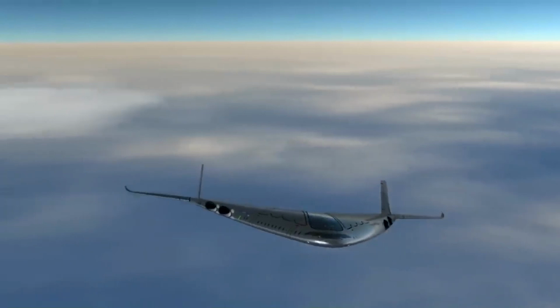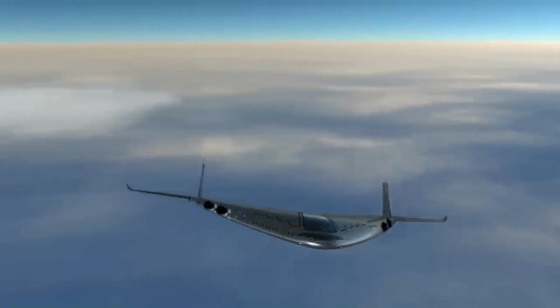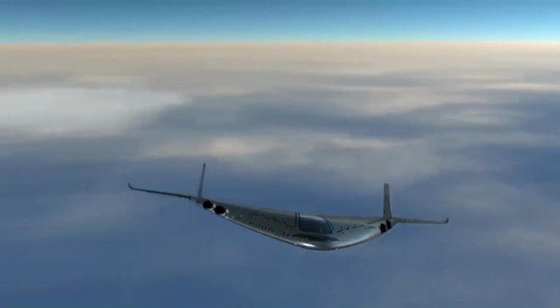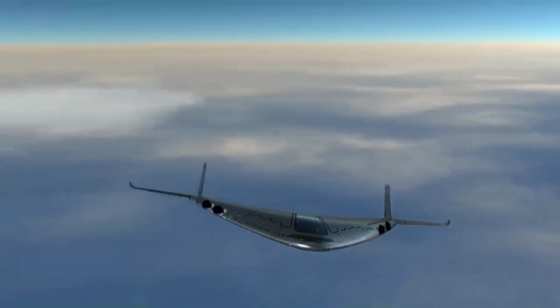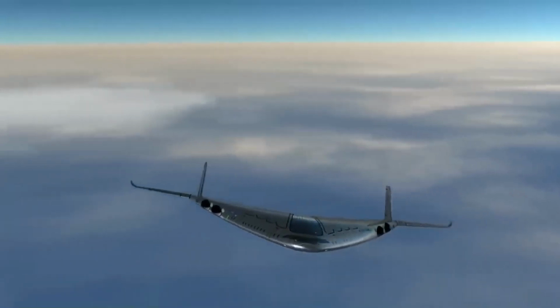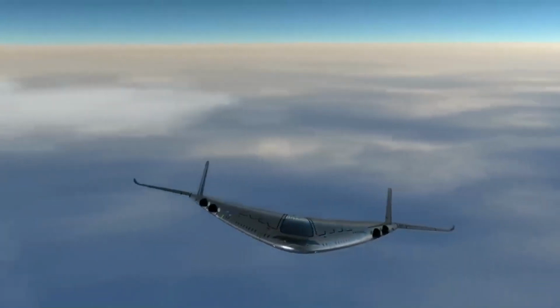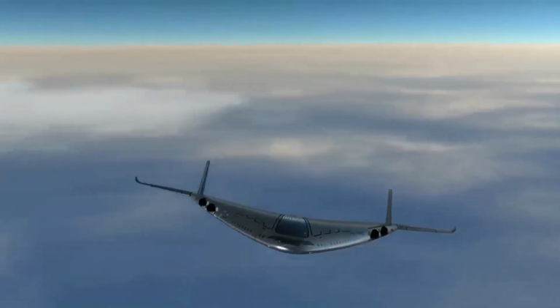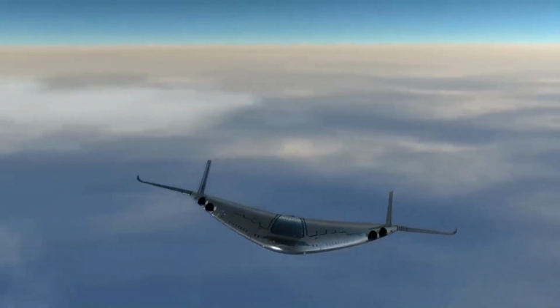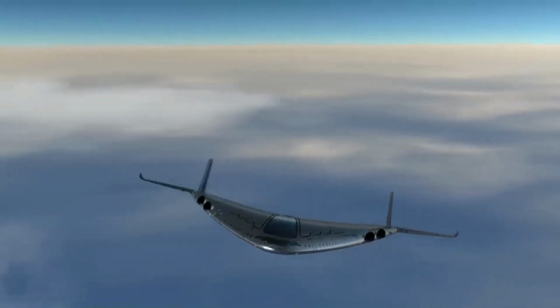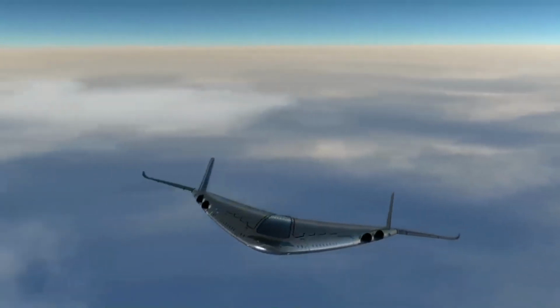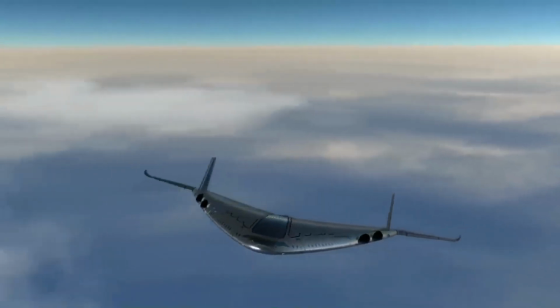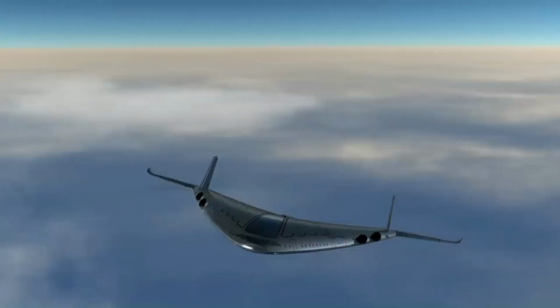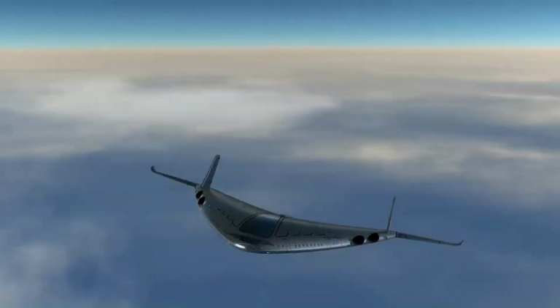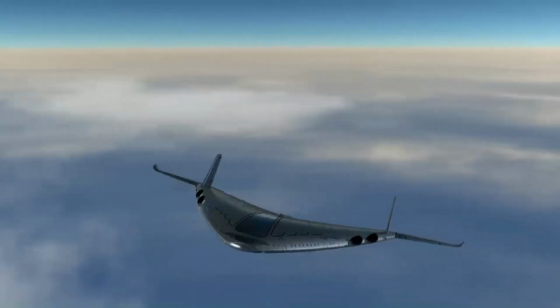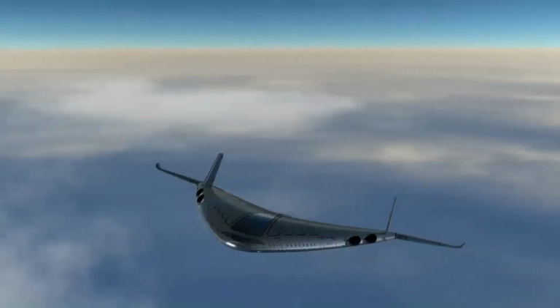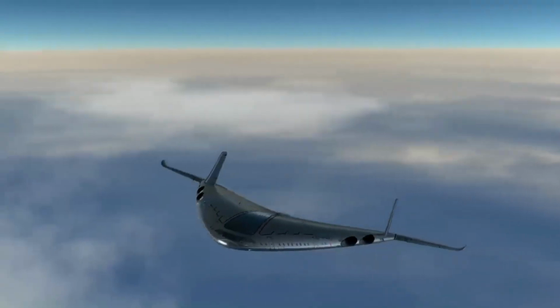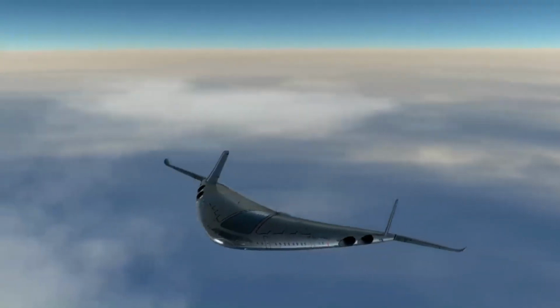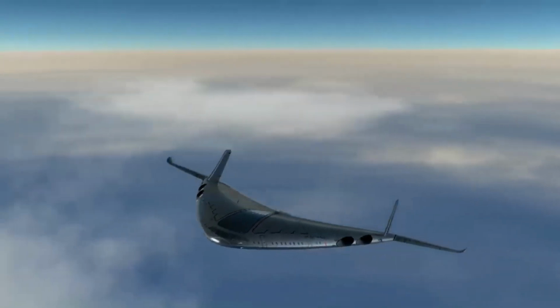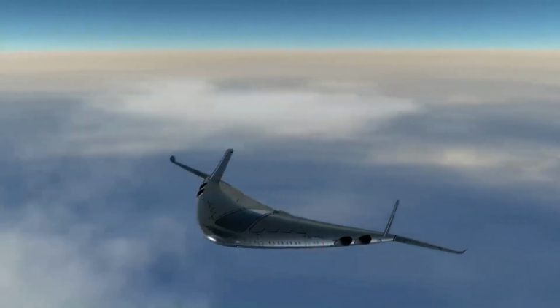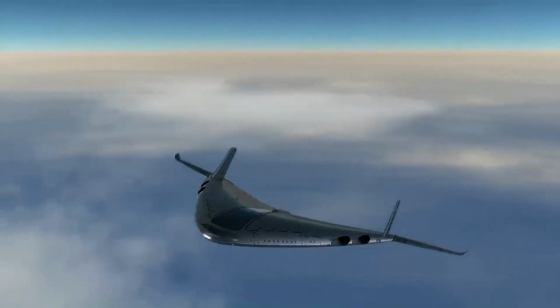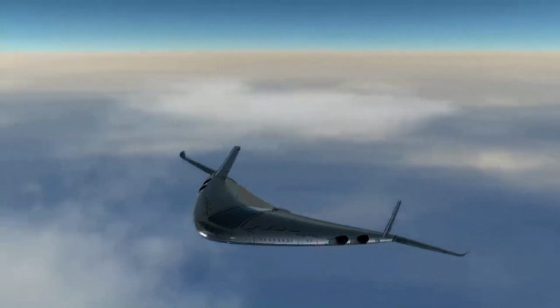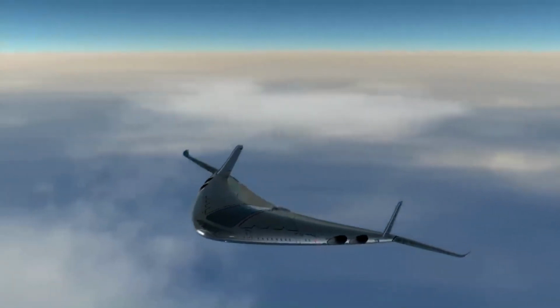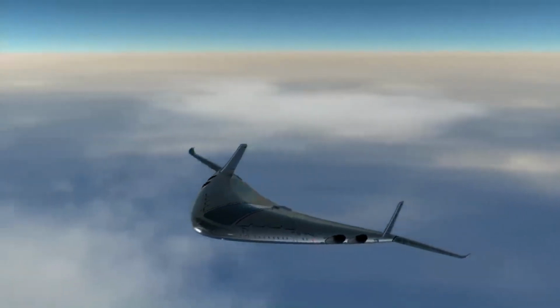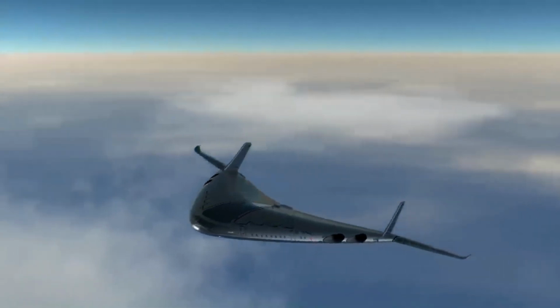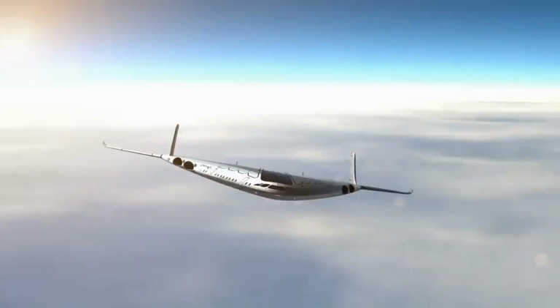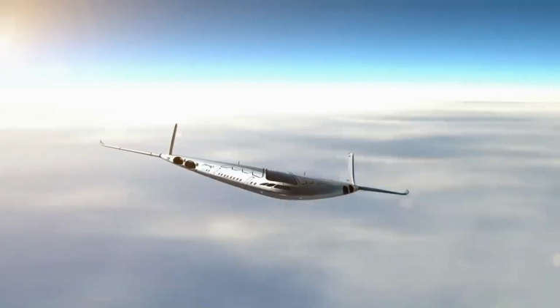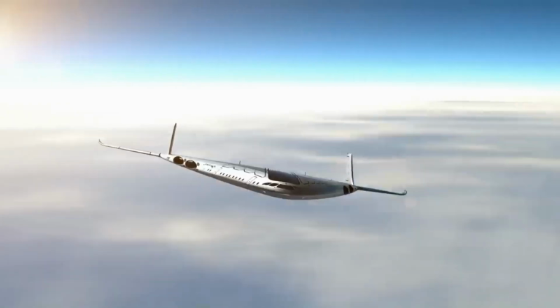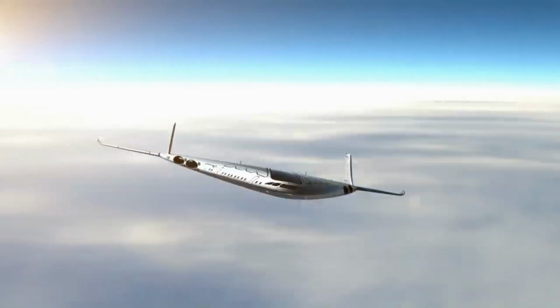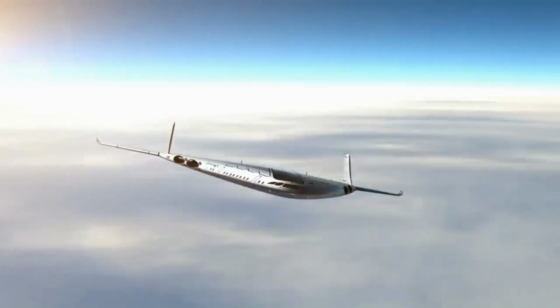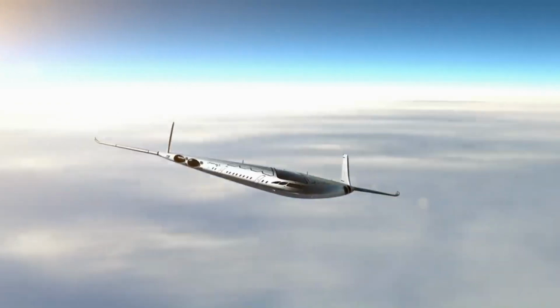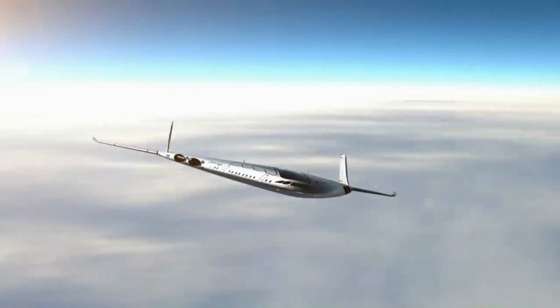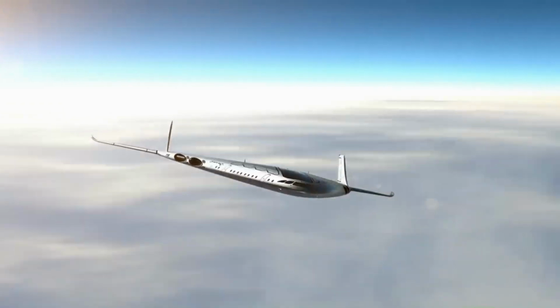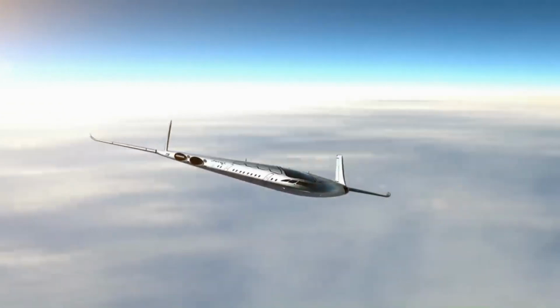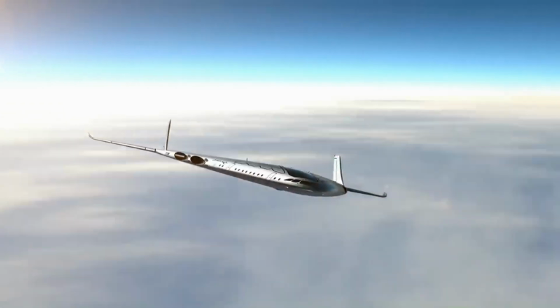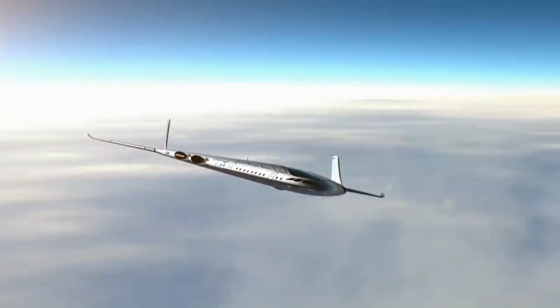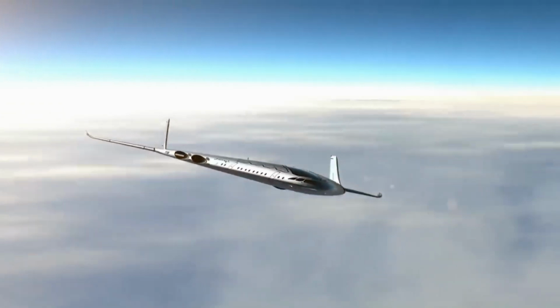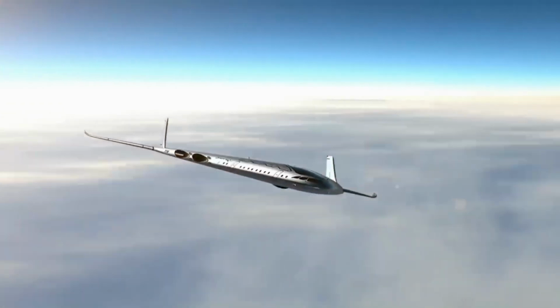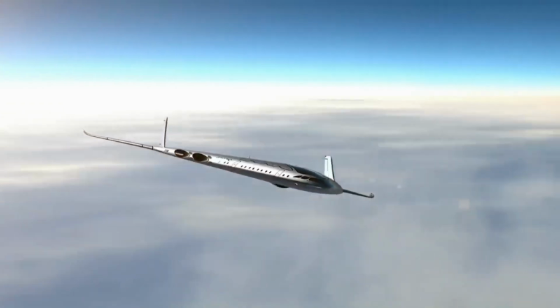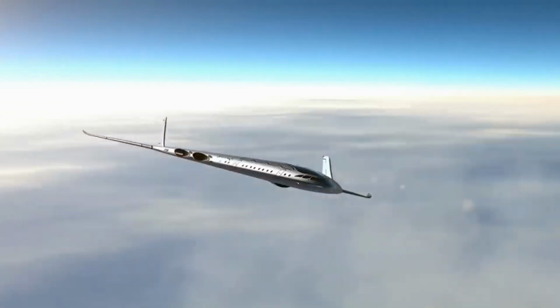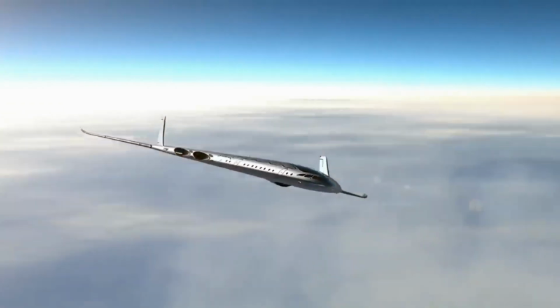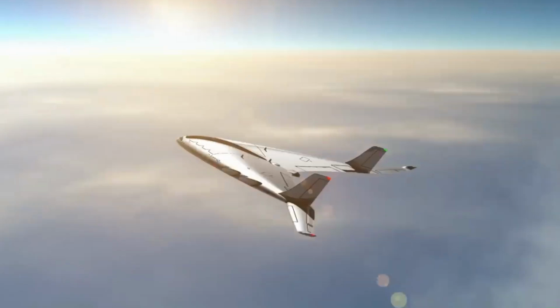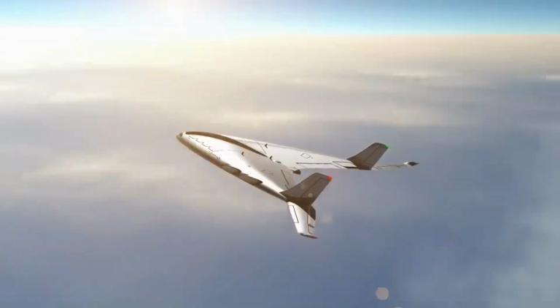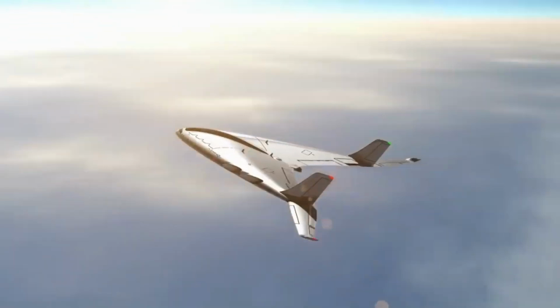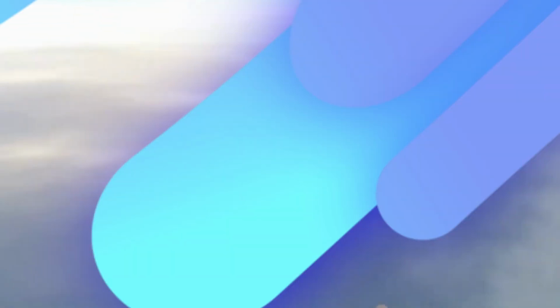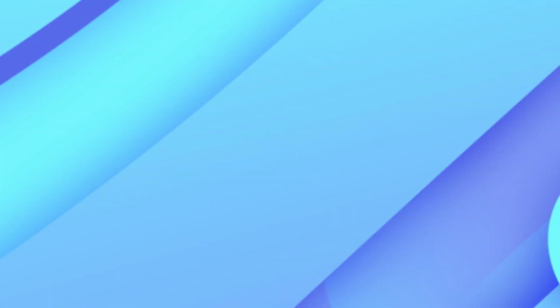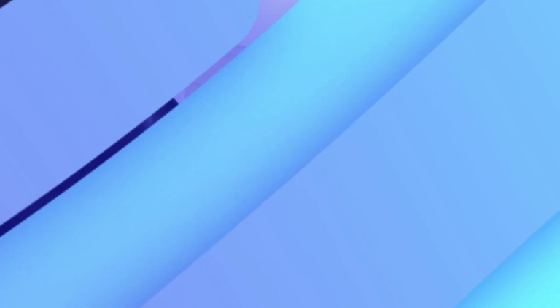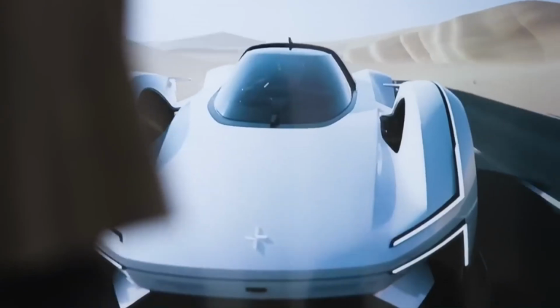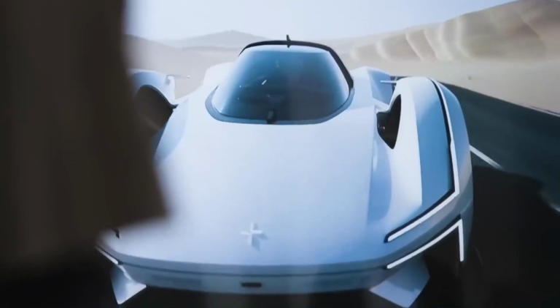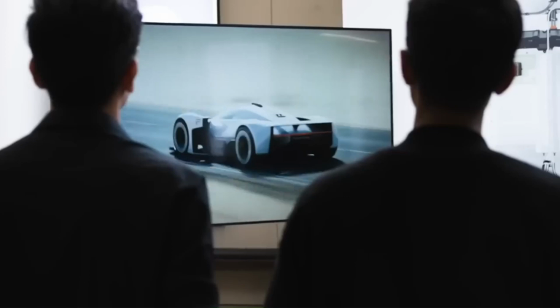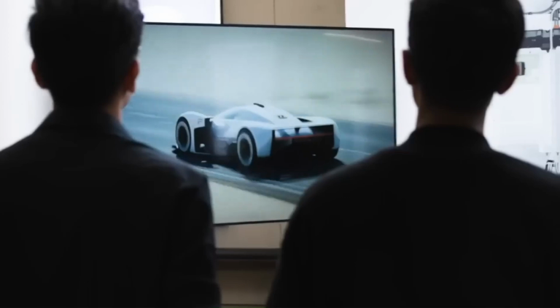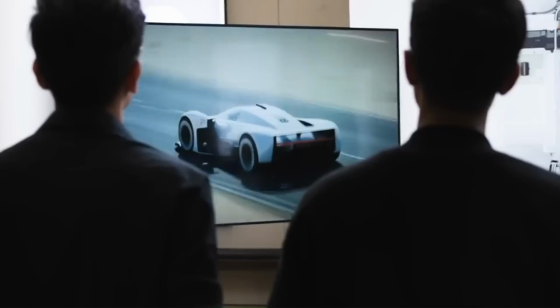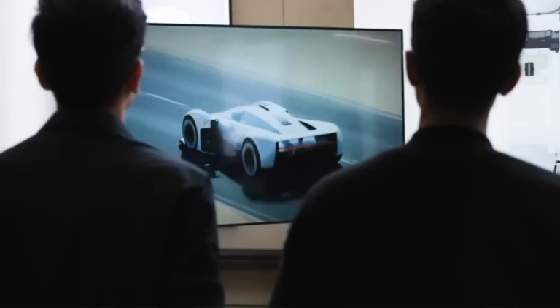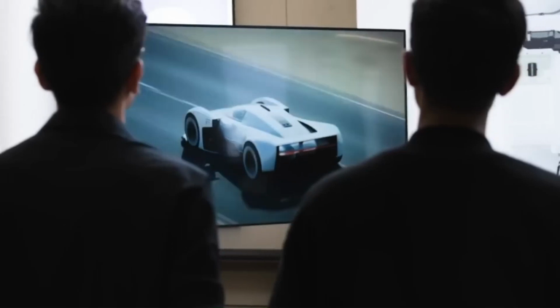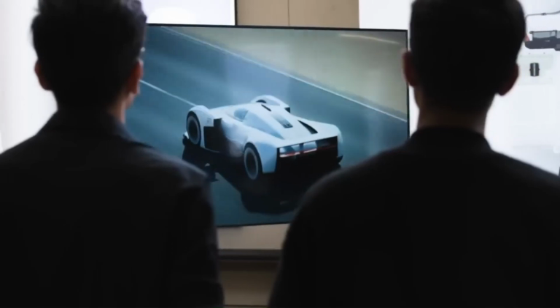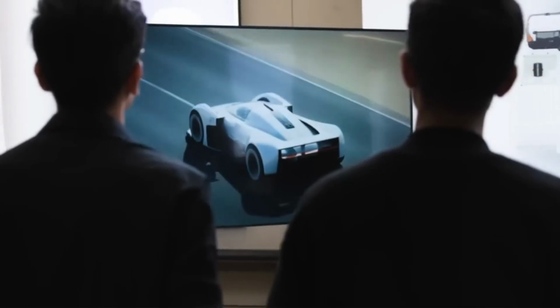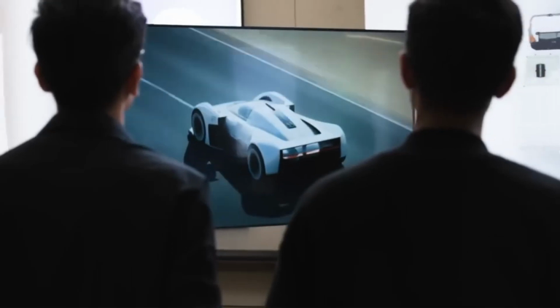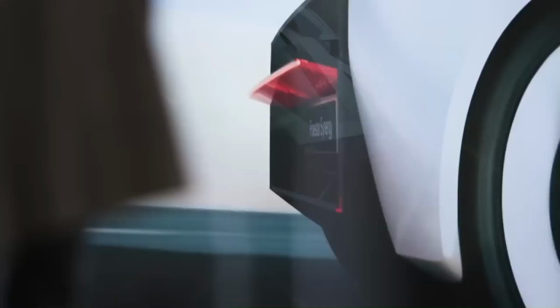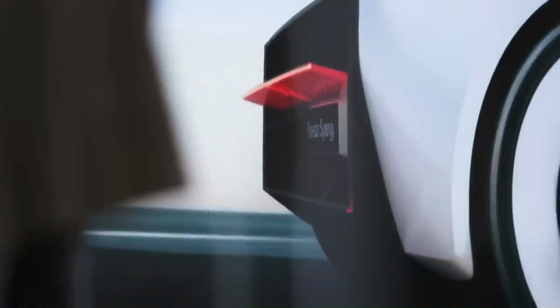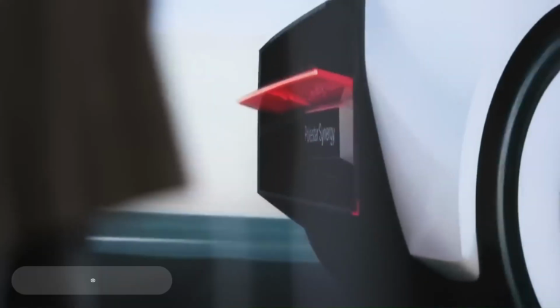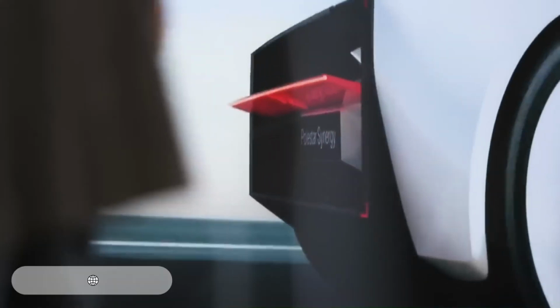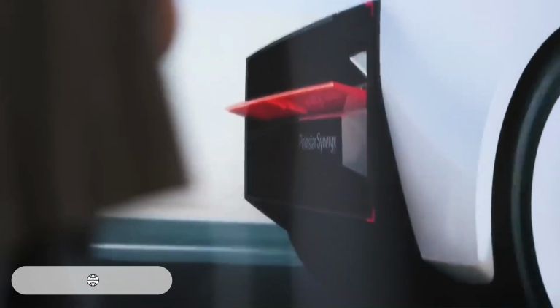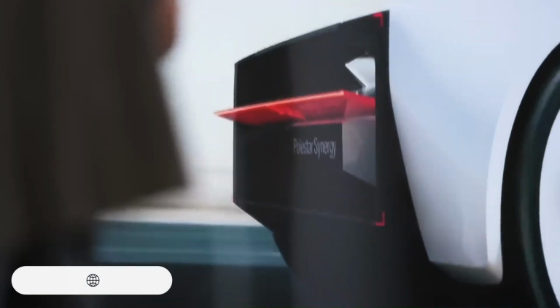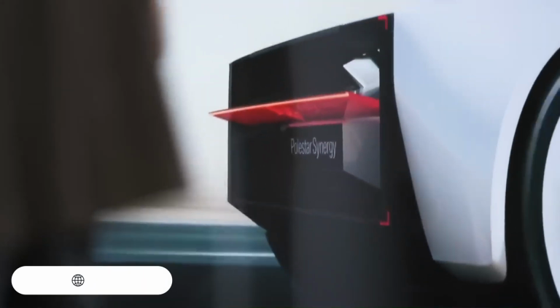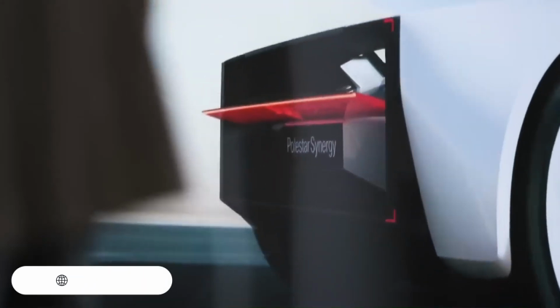This concept plane can accommodate up to 200 passengers and promises a luxurious travel experience. The Sky OV is not just a concept, but a glimpse into the future of aviation.